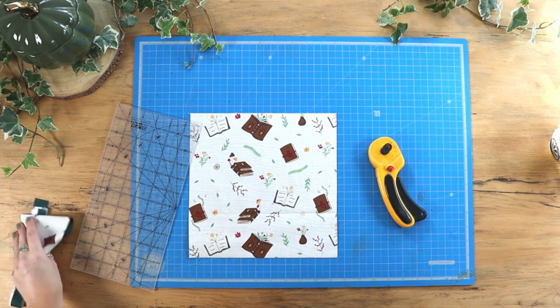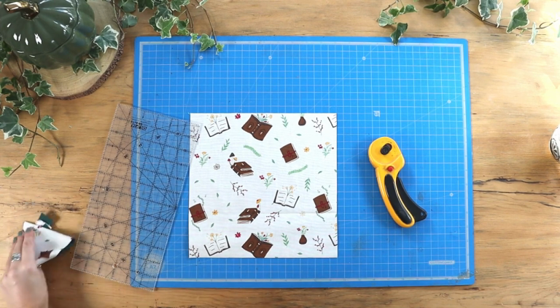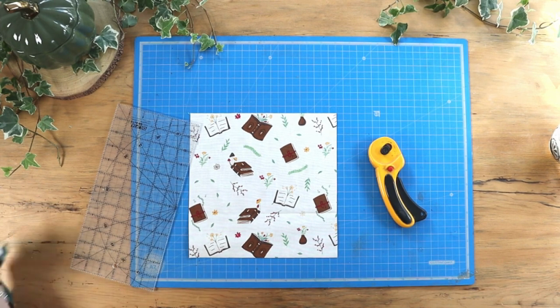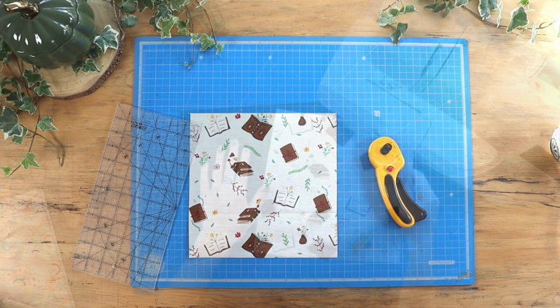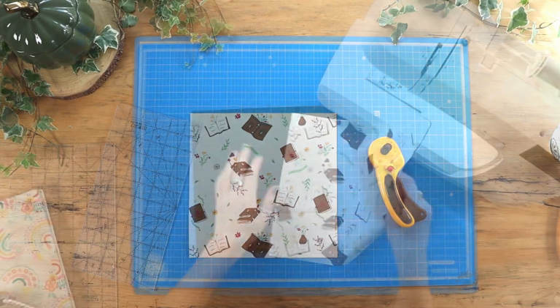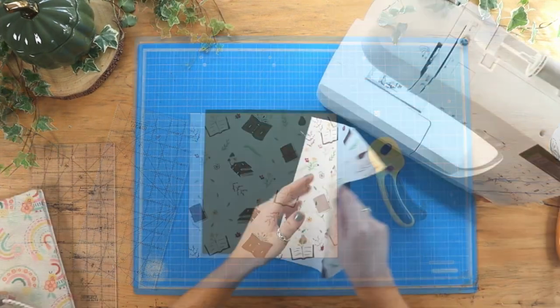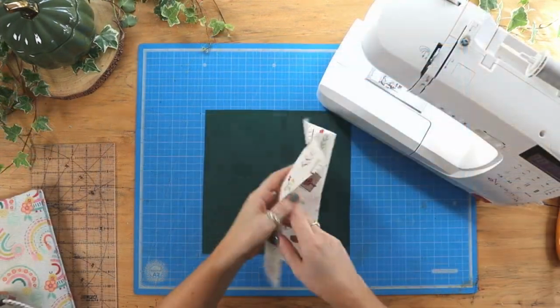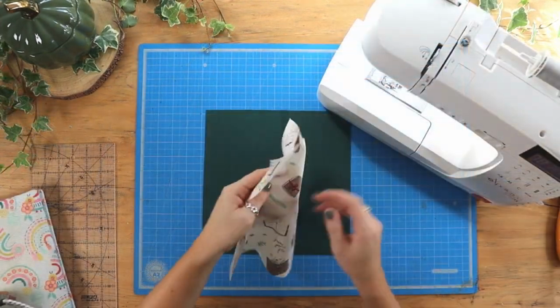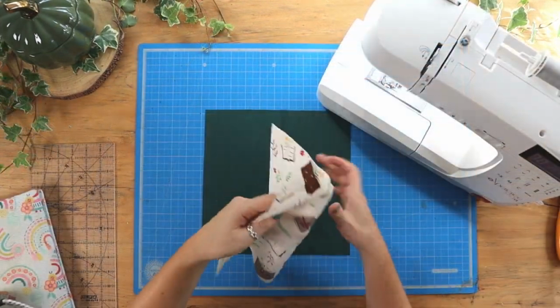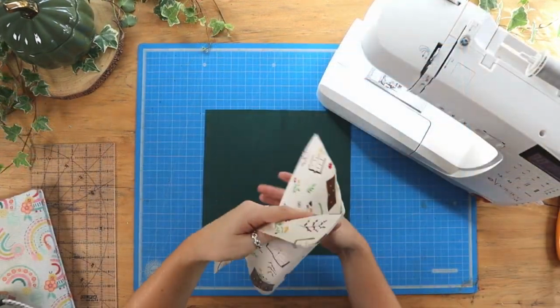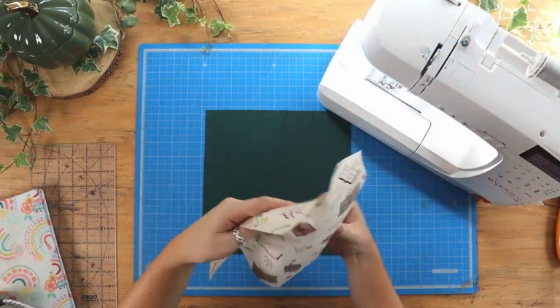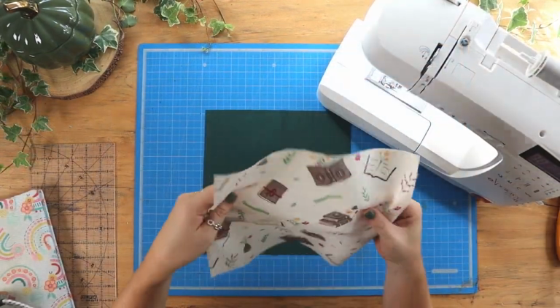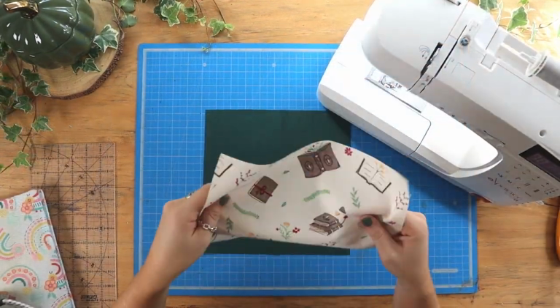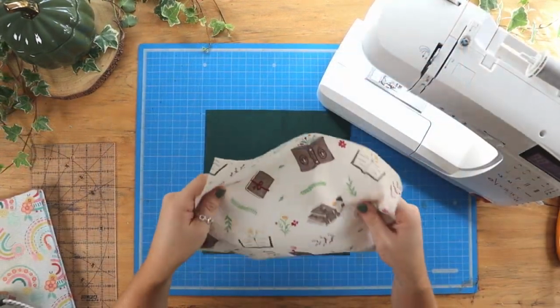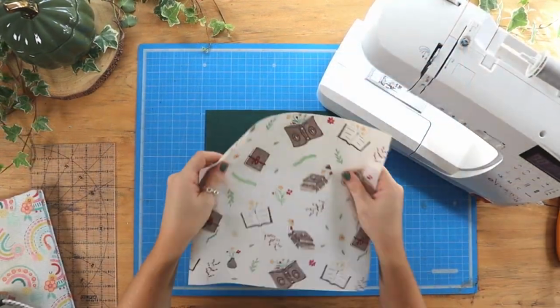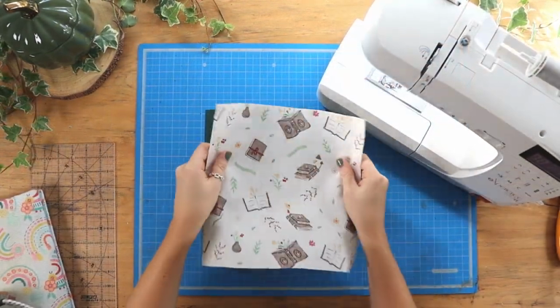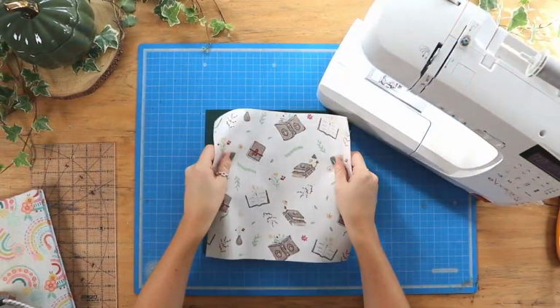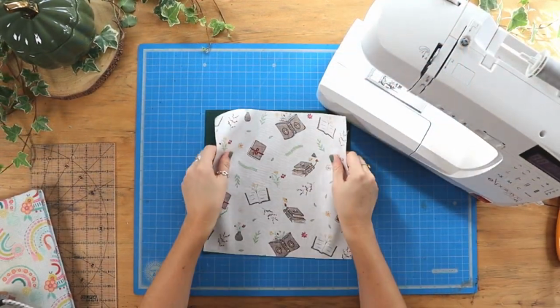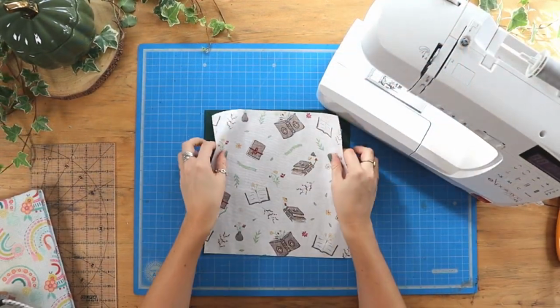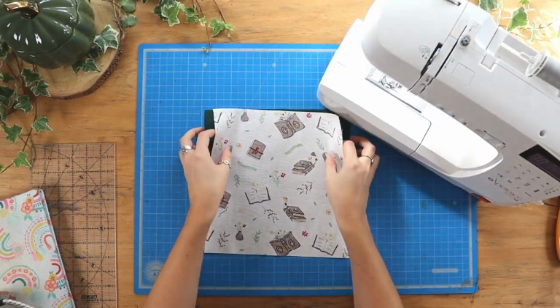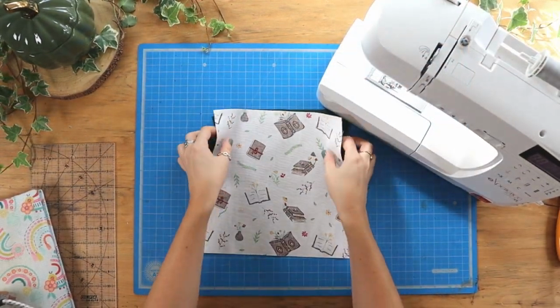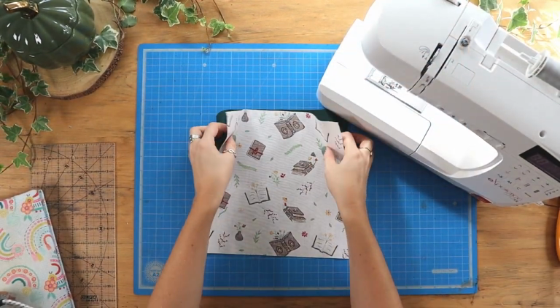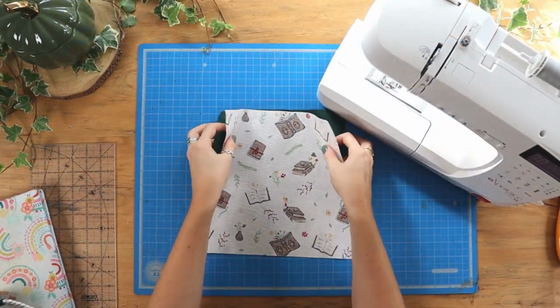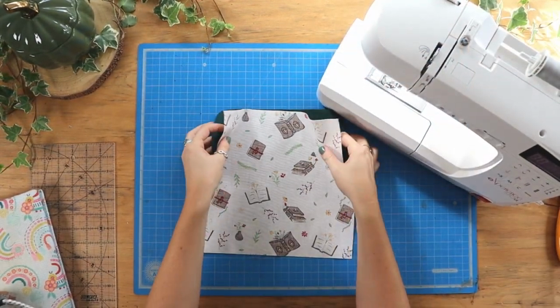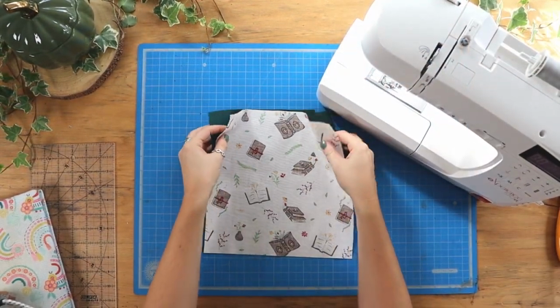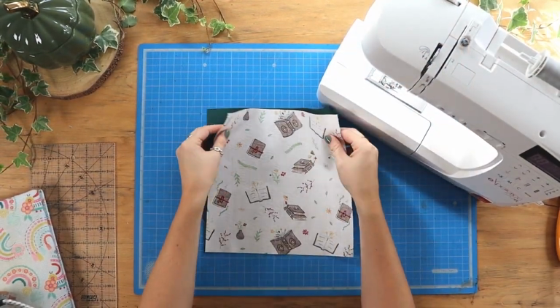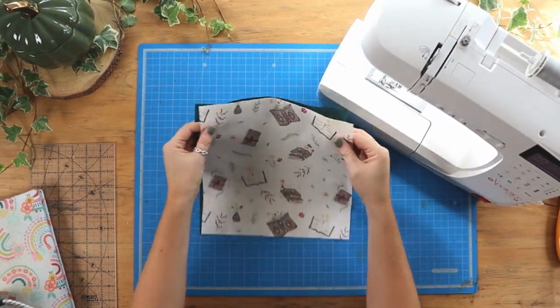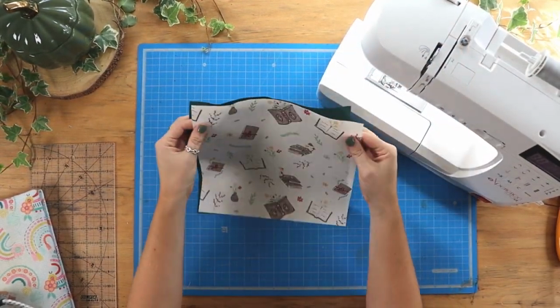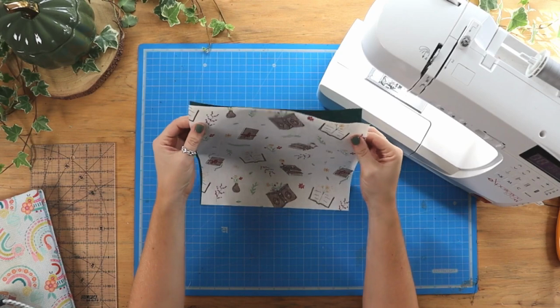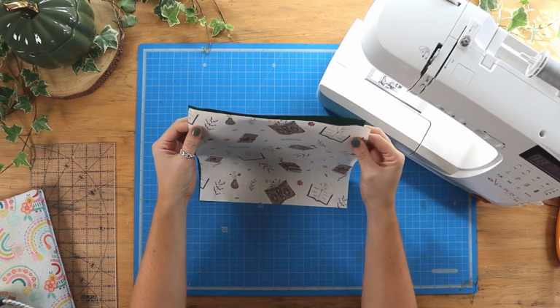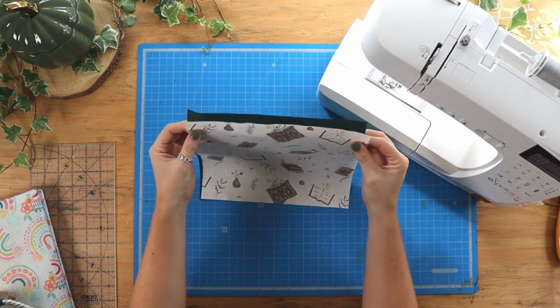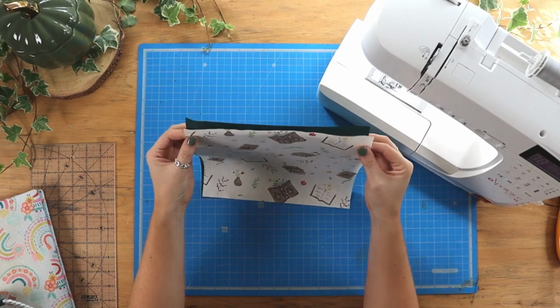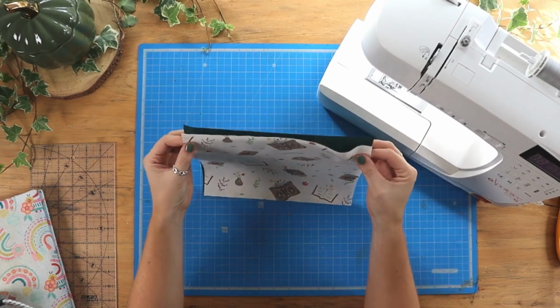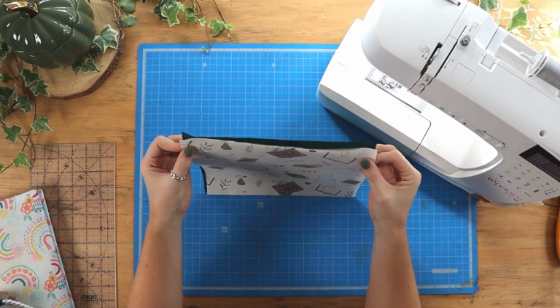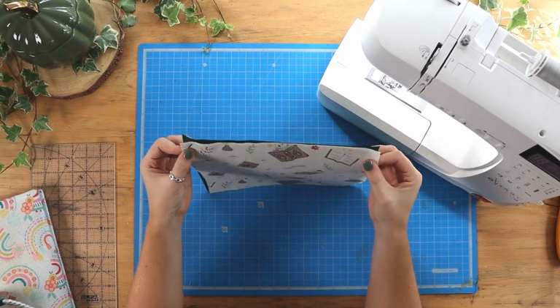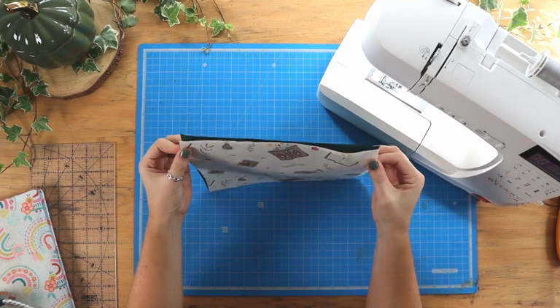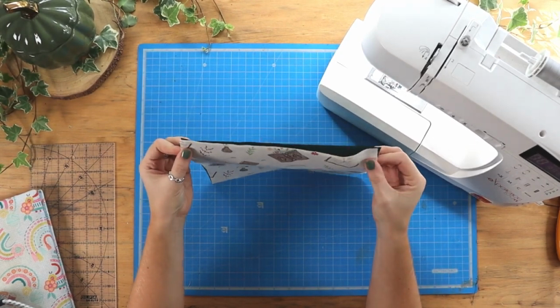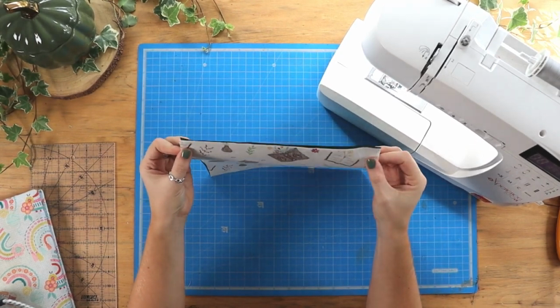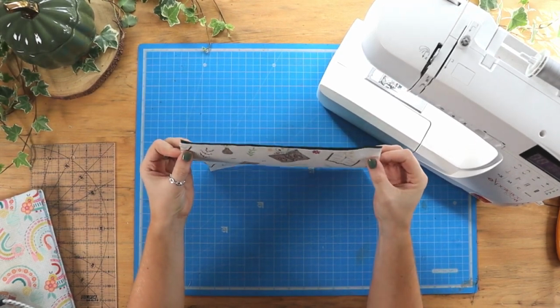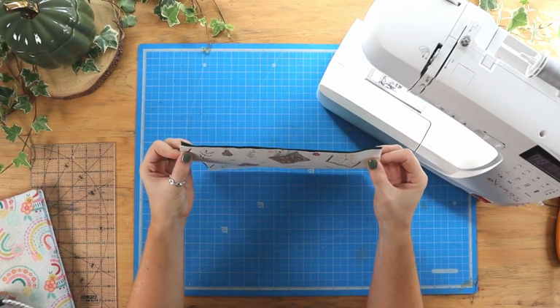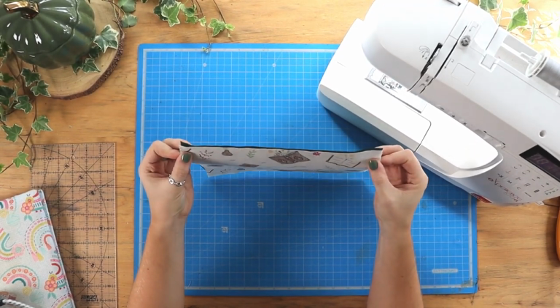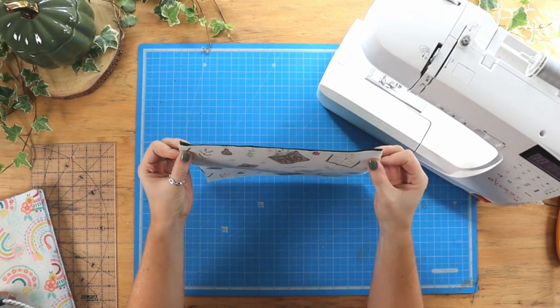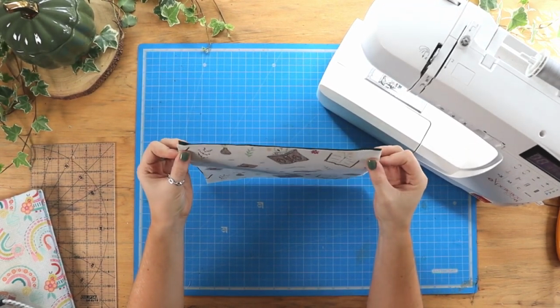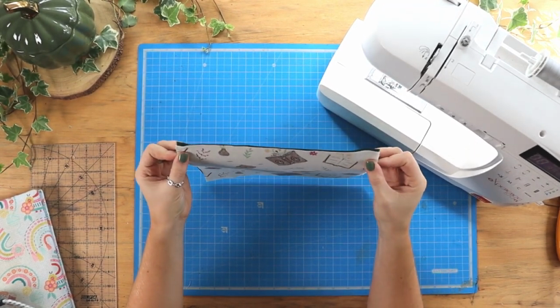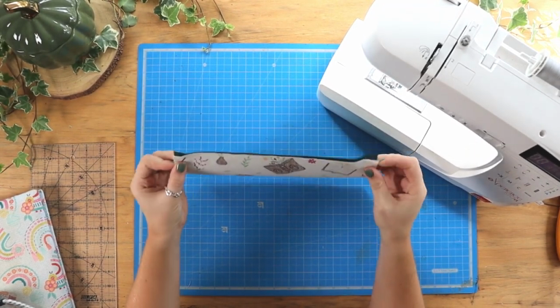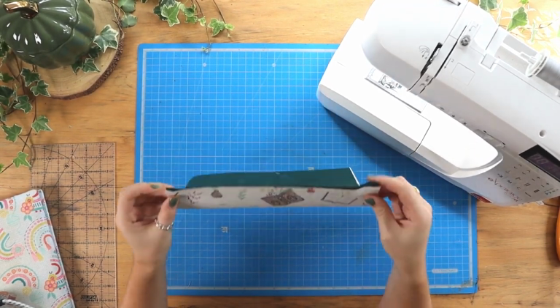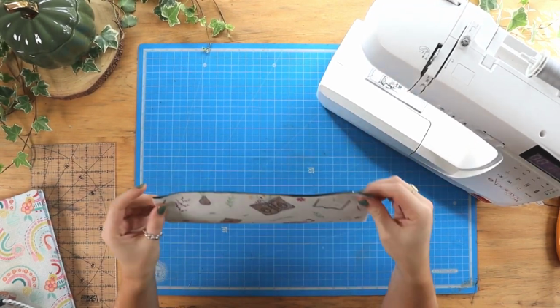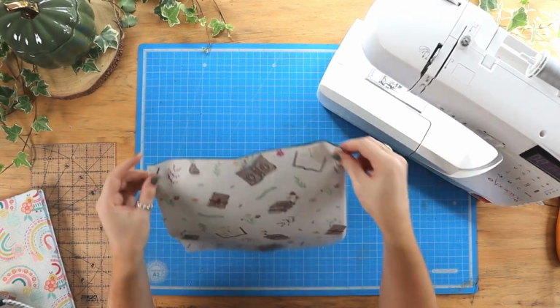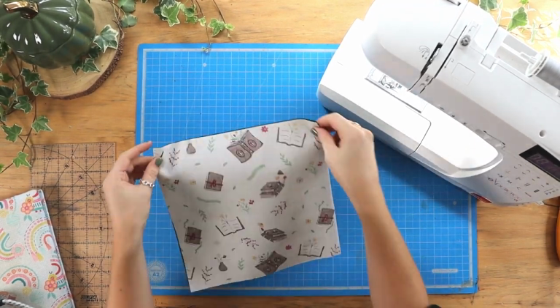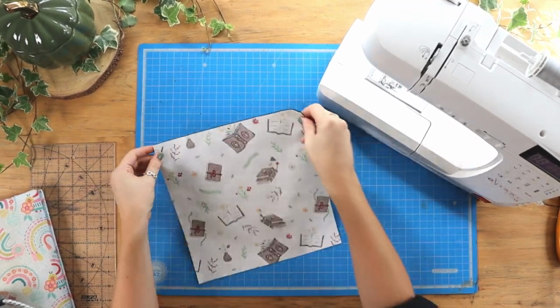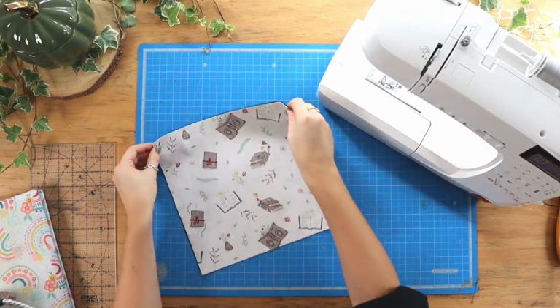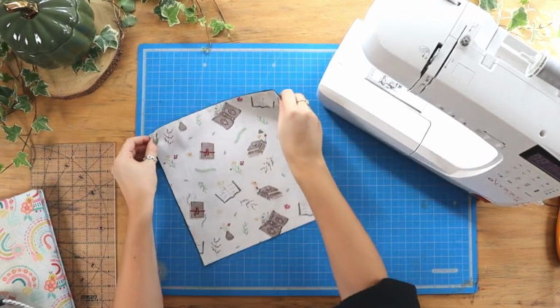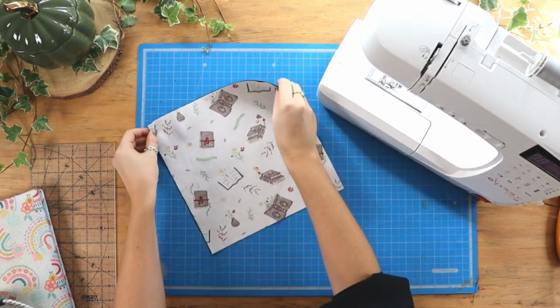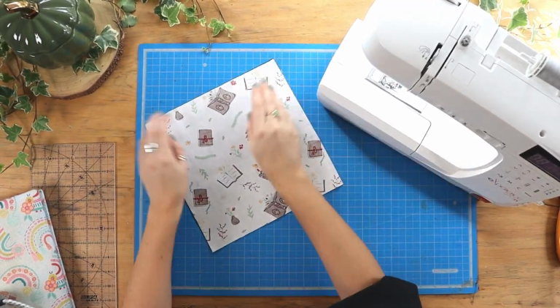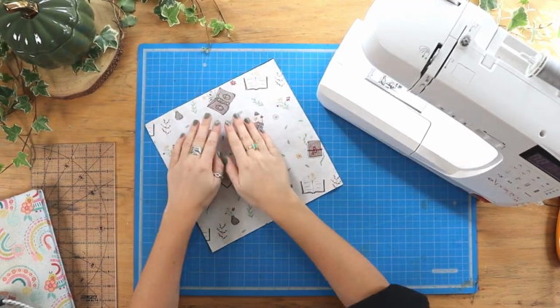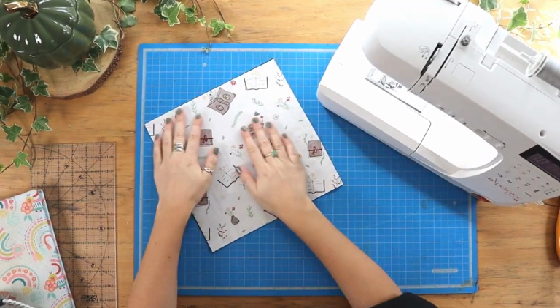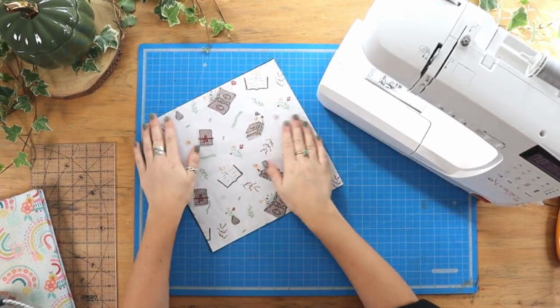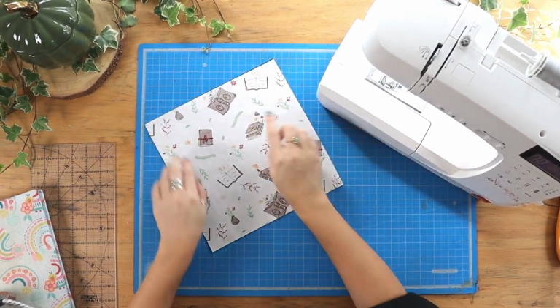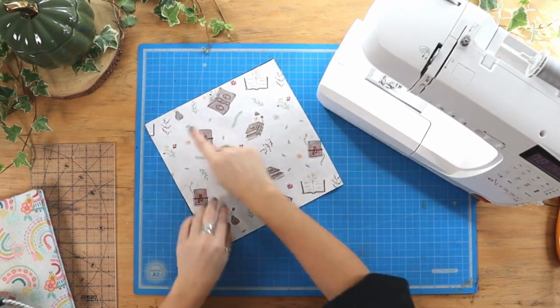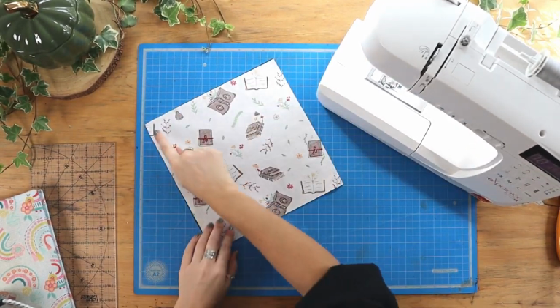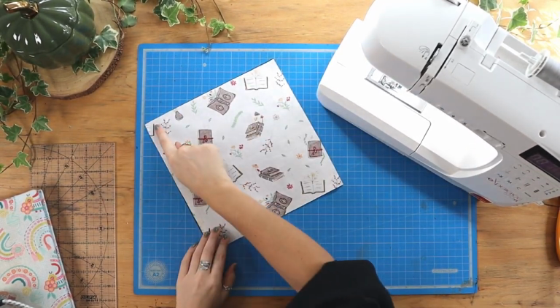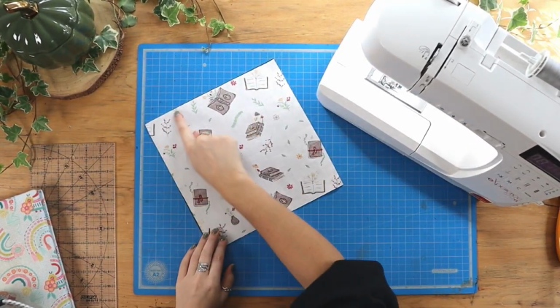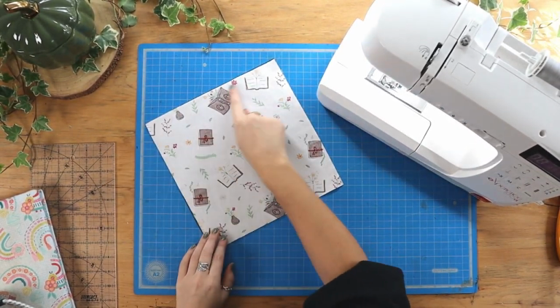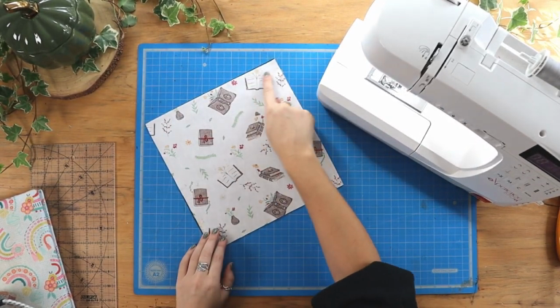Place the two squares right sides together and we're going to sew around all four edges, using a quarter of an inch seam allowance.